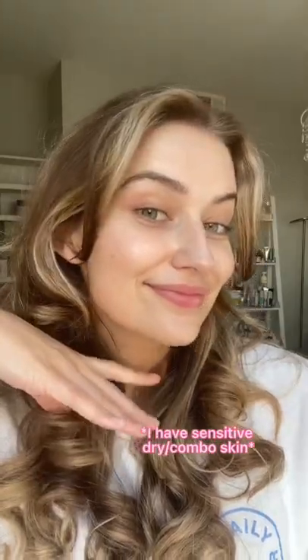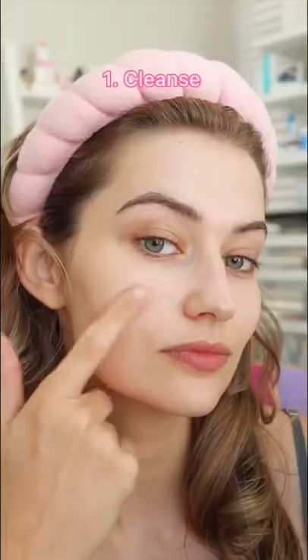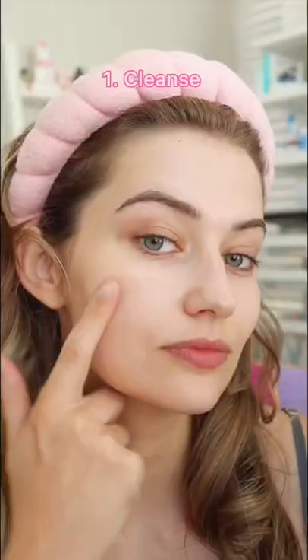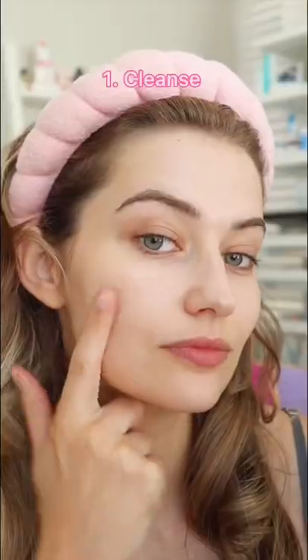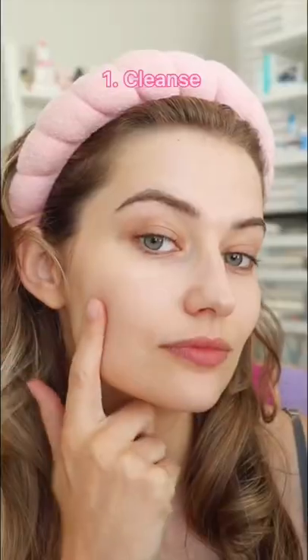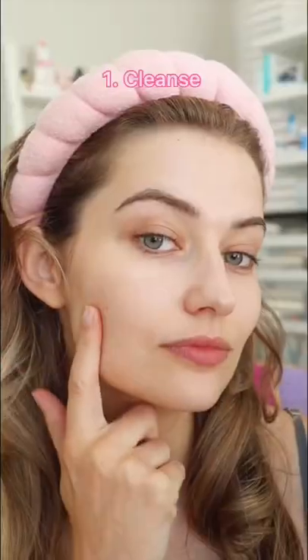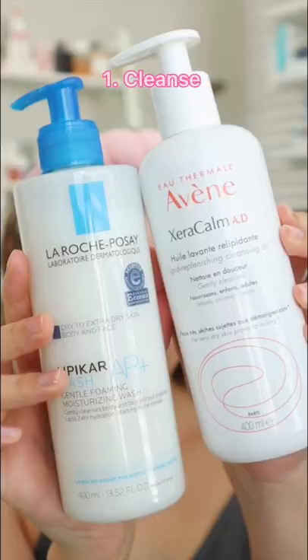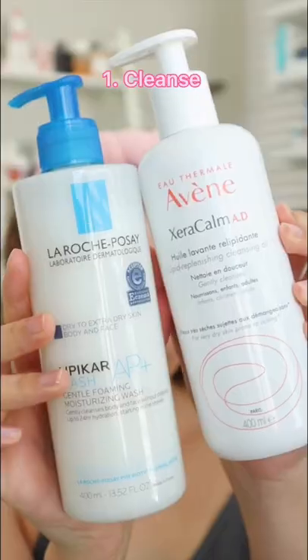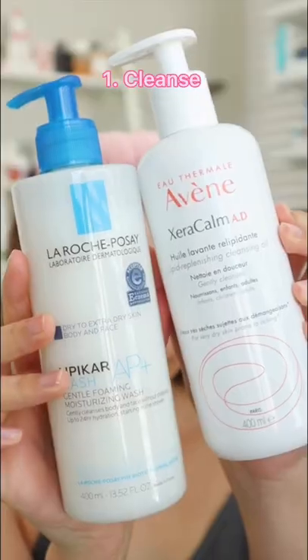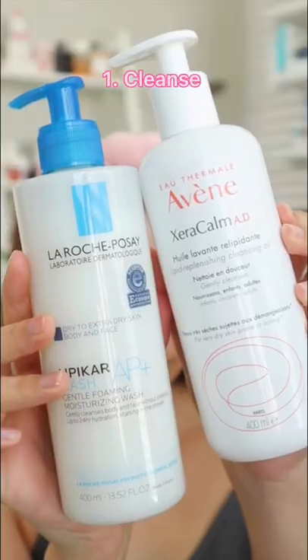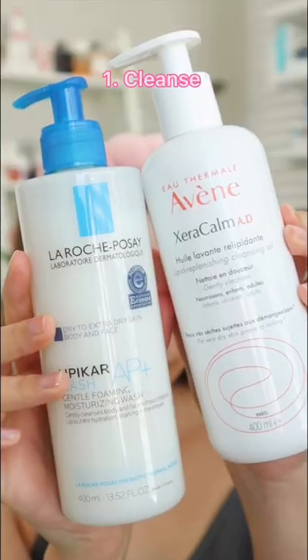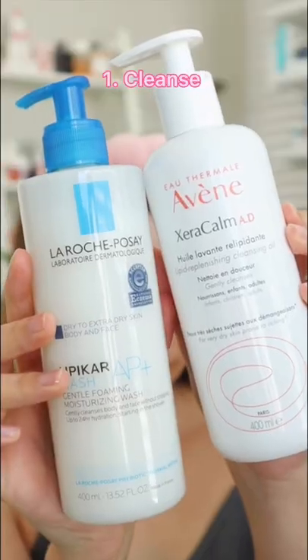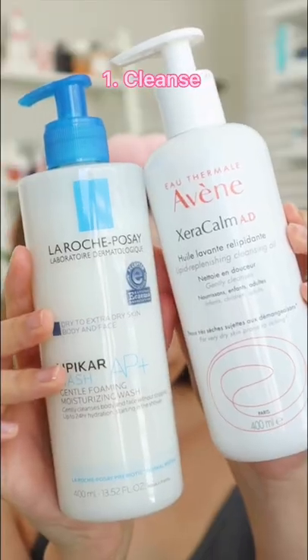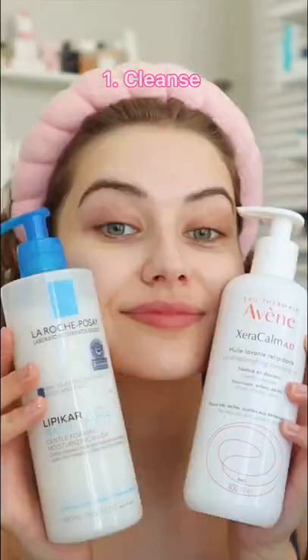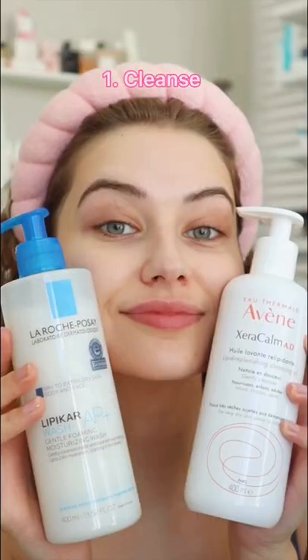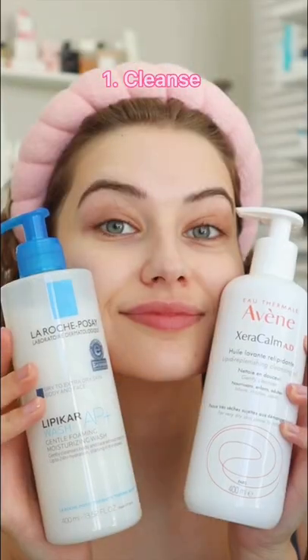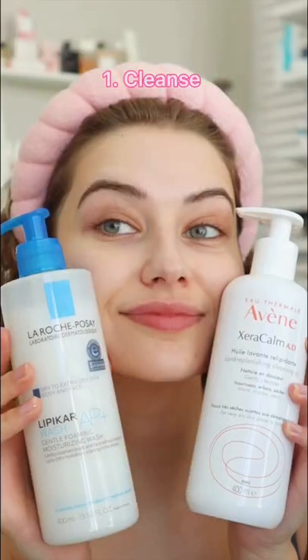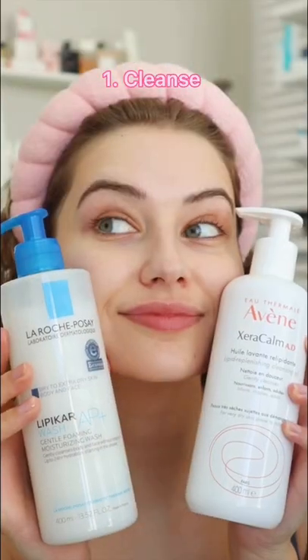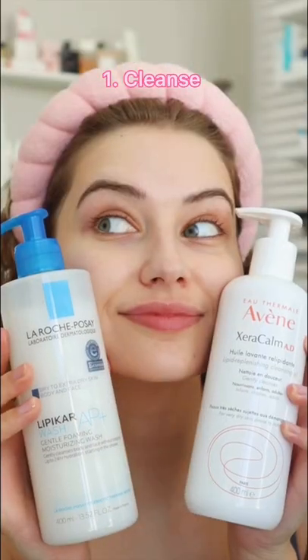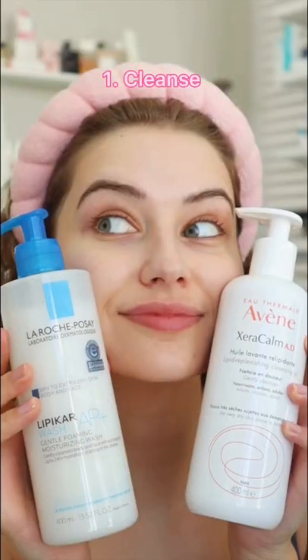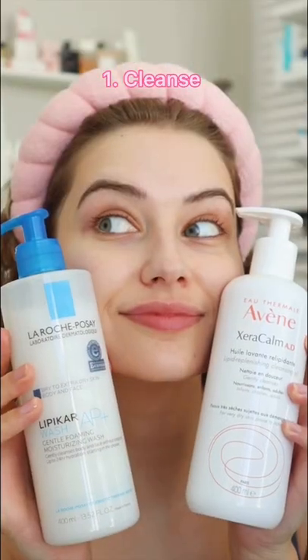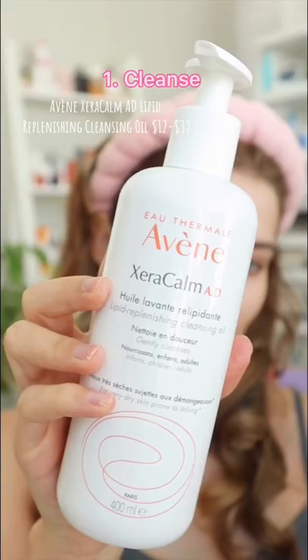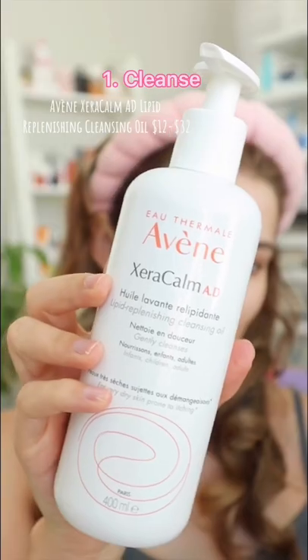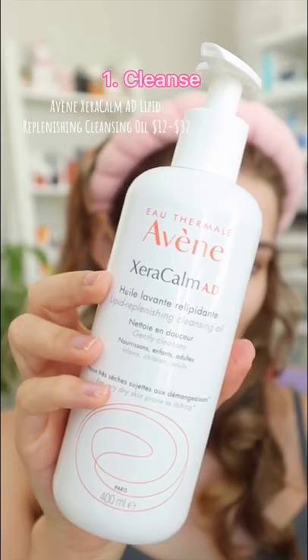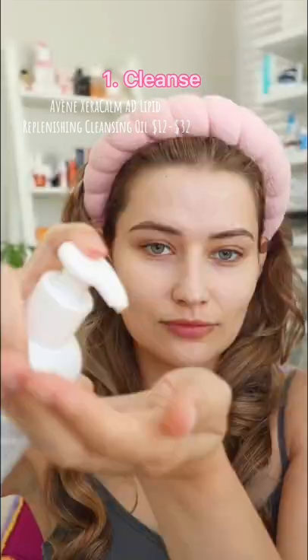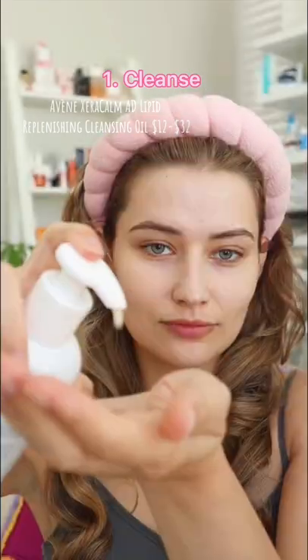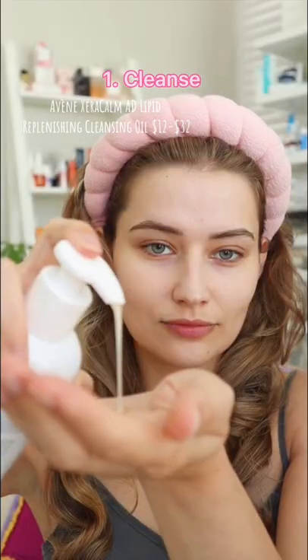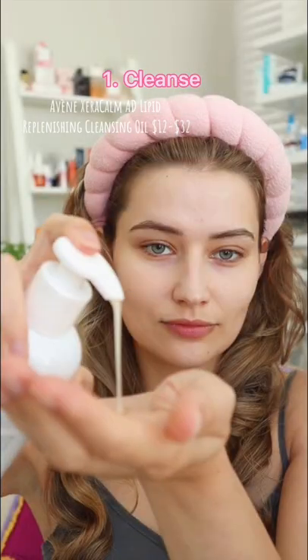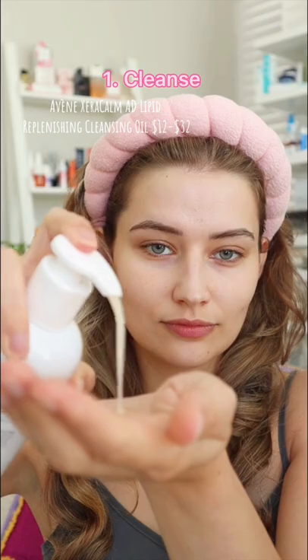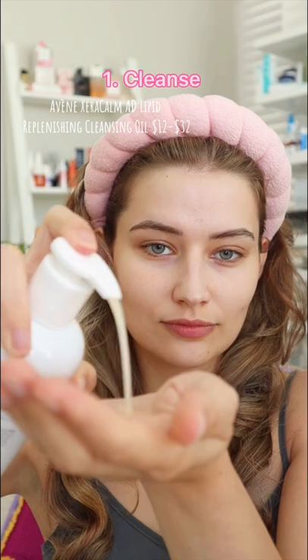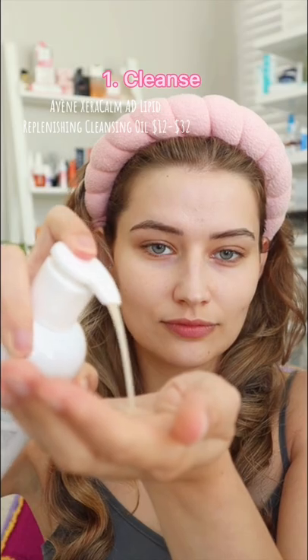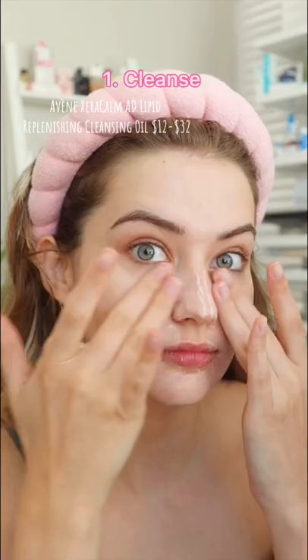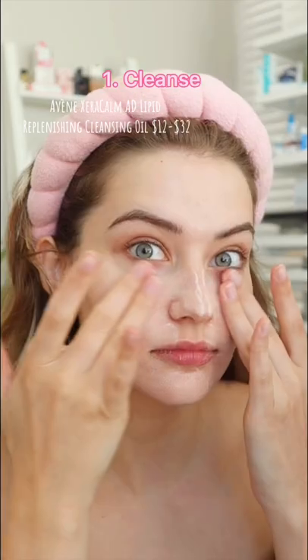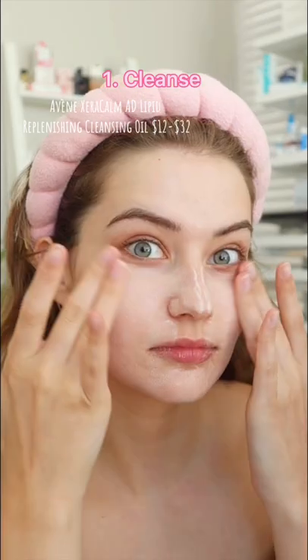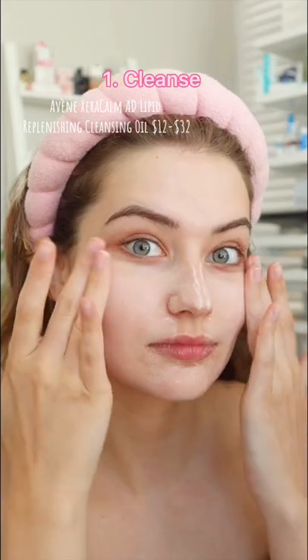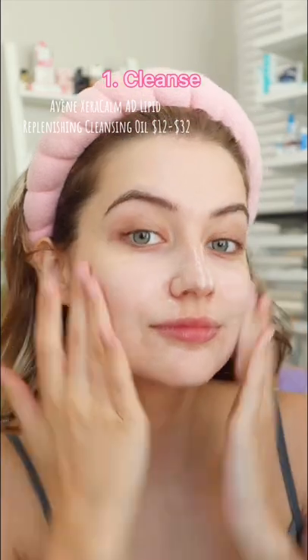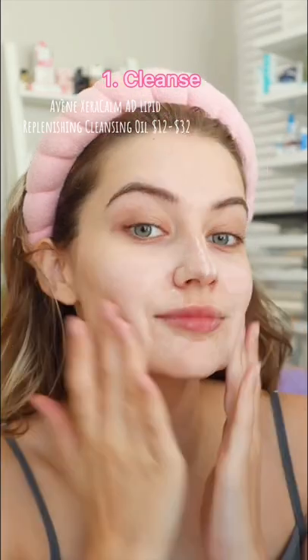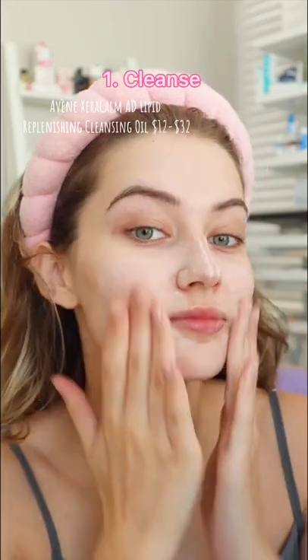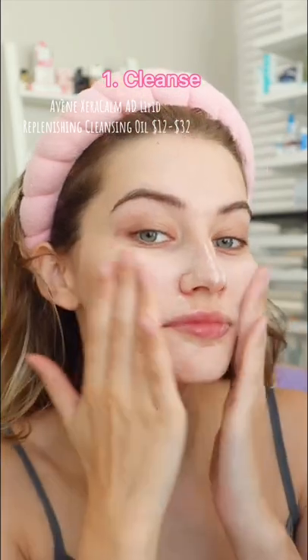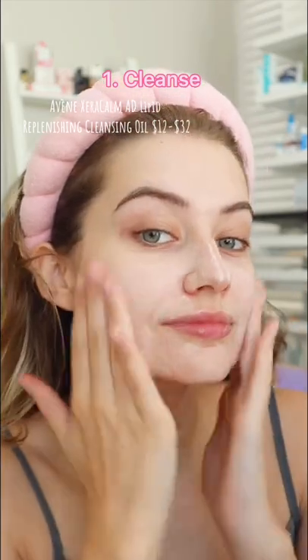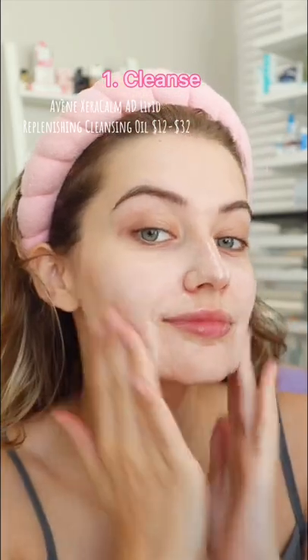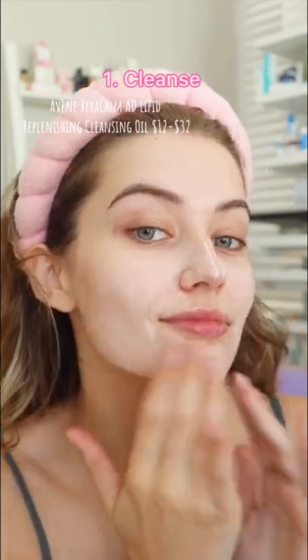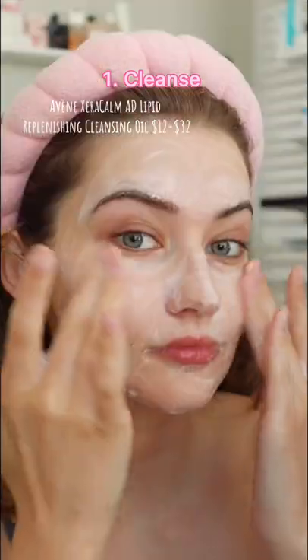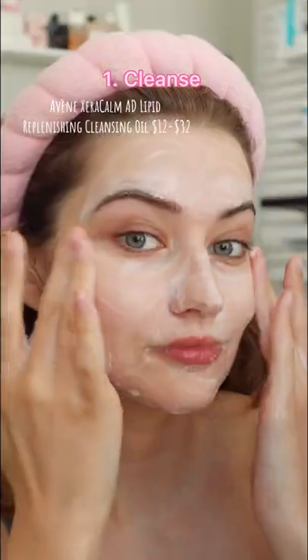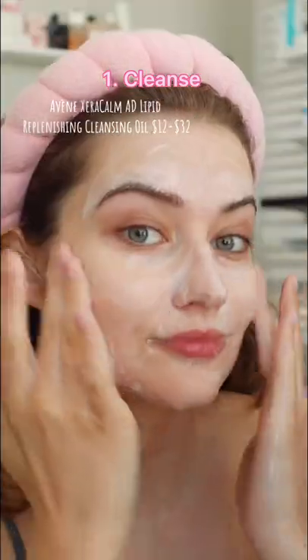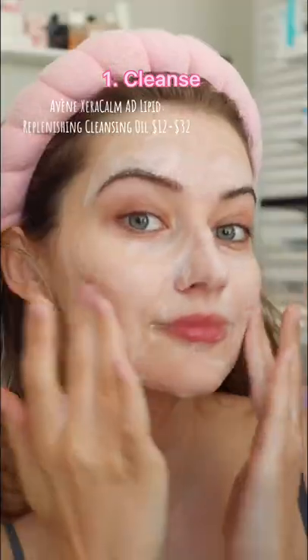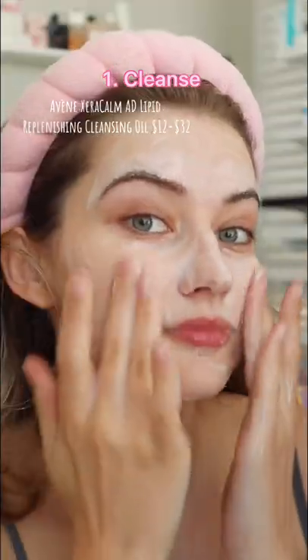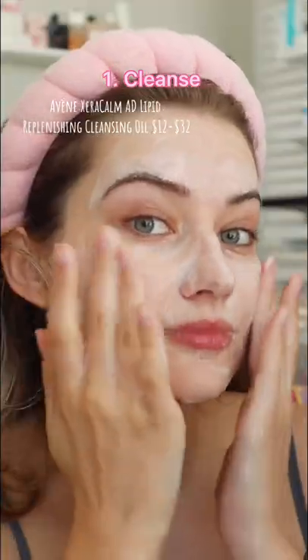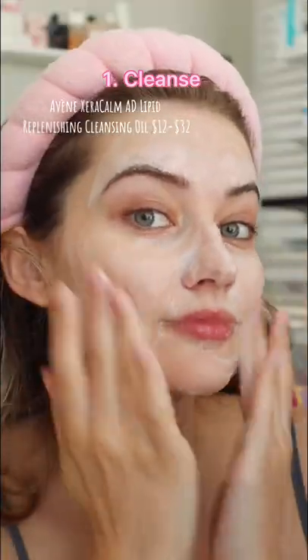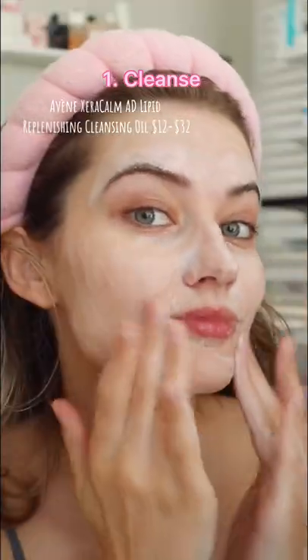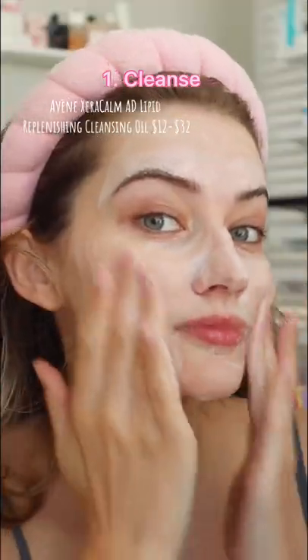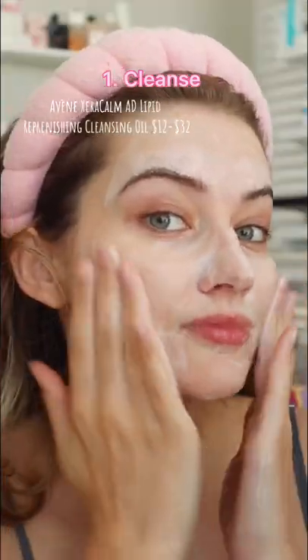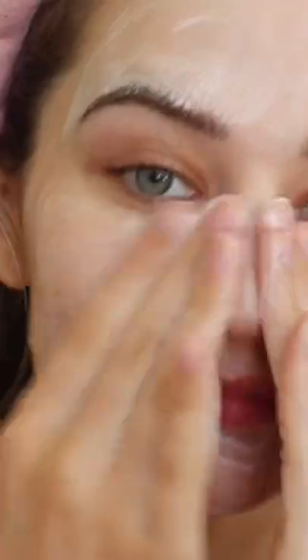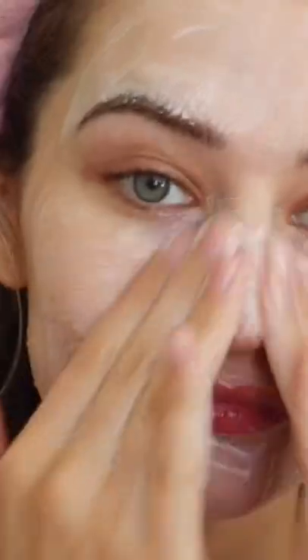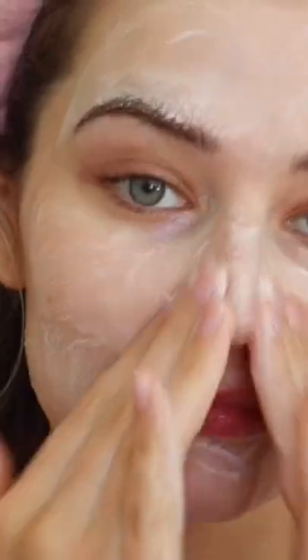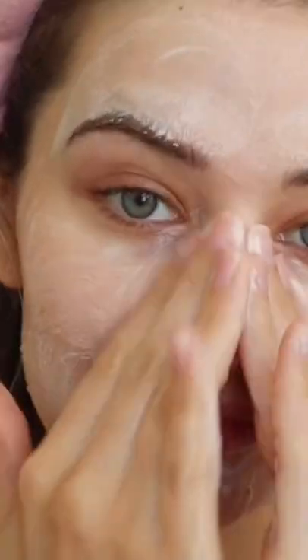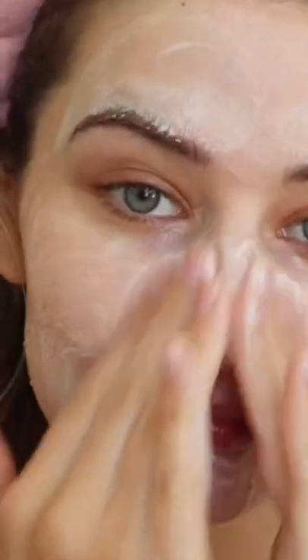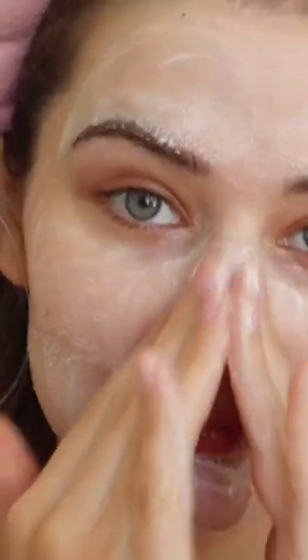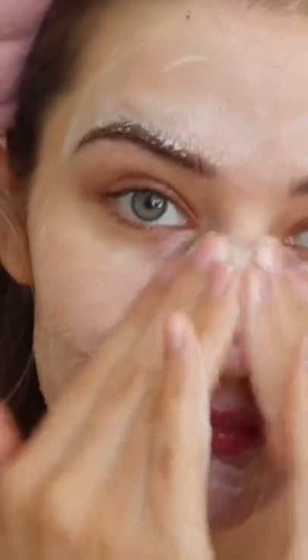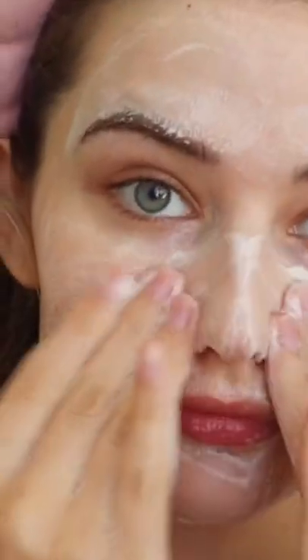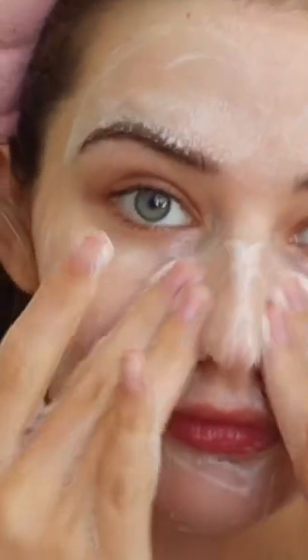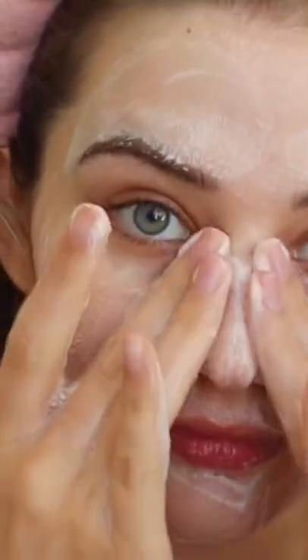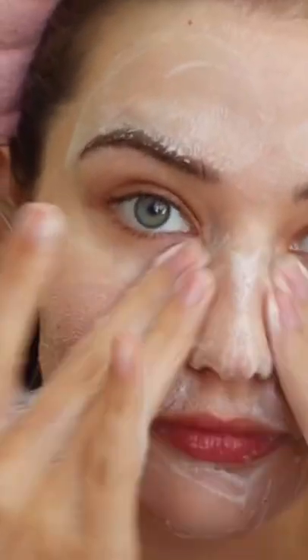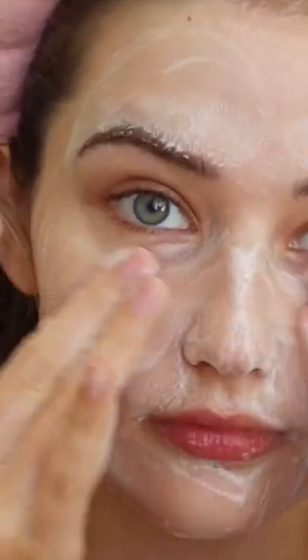Usually my skin feels congested in the morning, so I opt for a really gentle cleanser because my skin's pretty dry and sensitive, just to break up any sweat or grime from the night before.